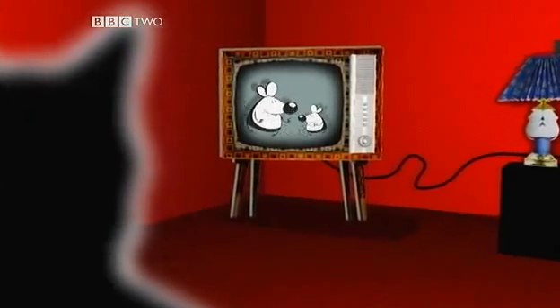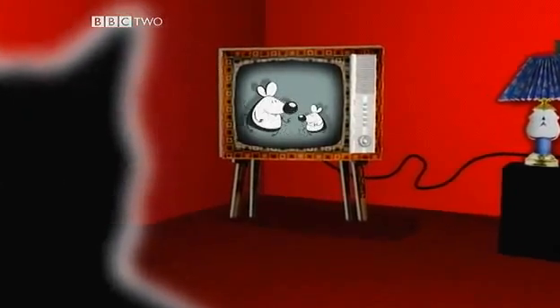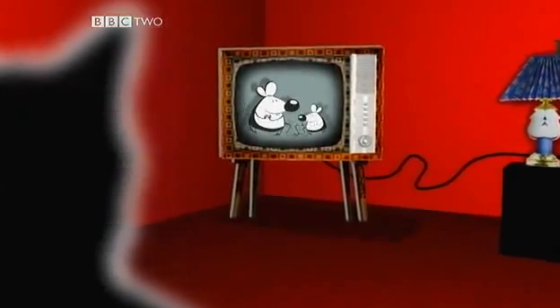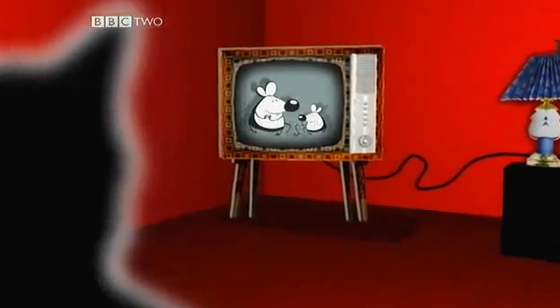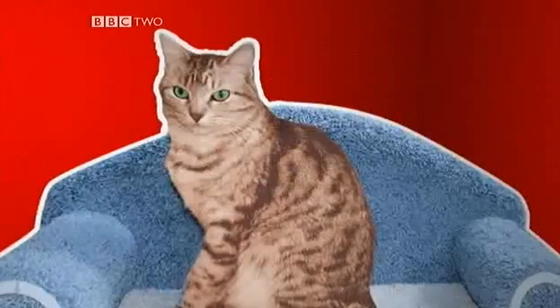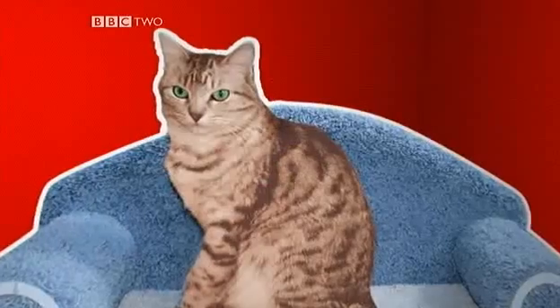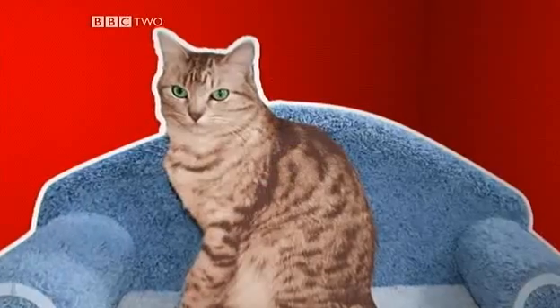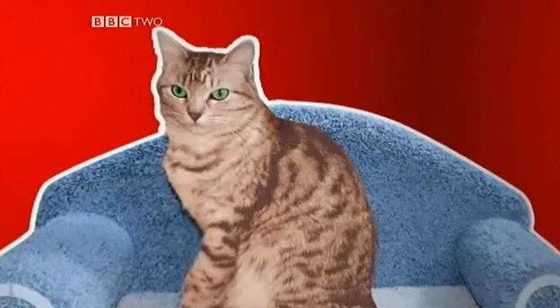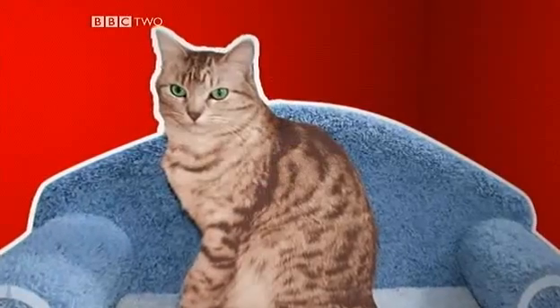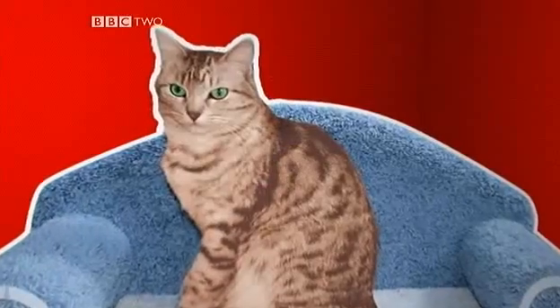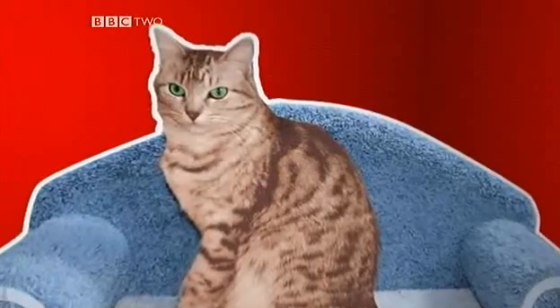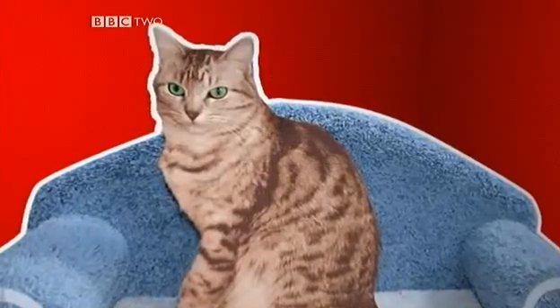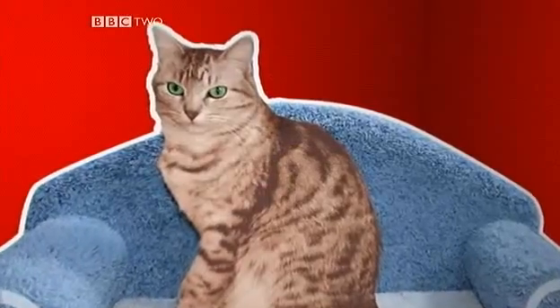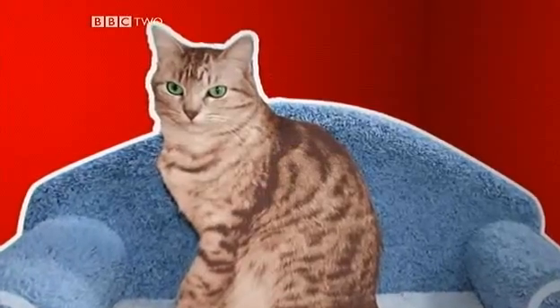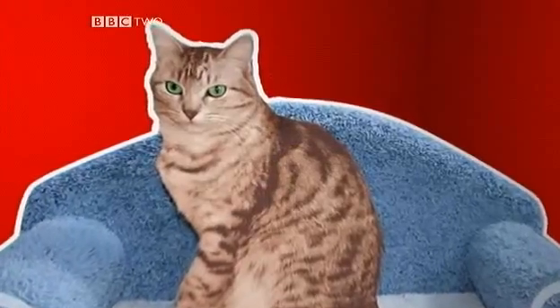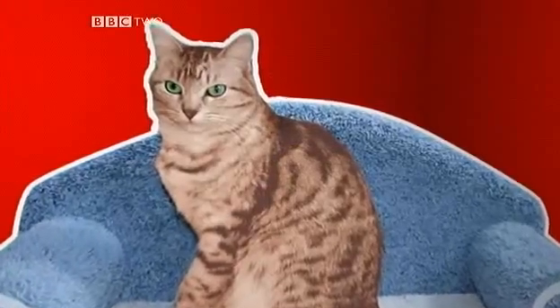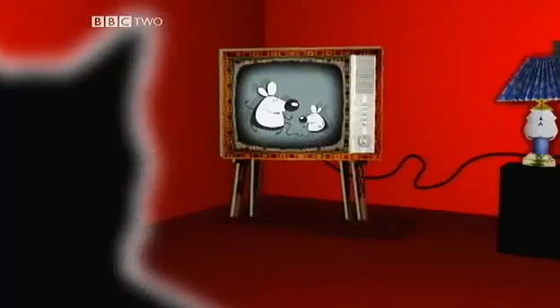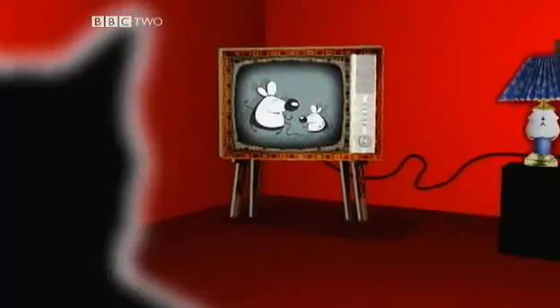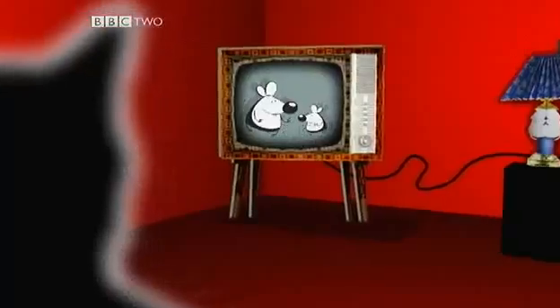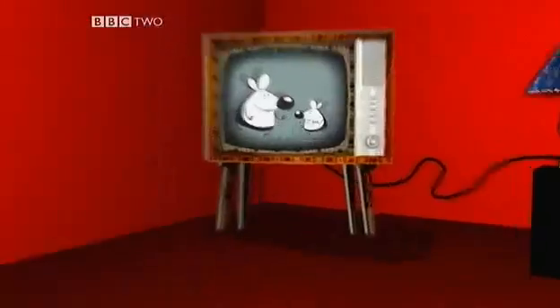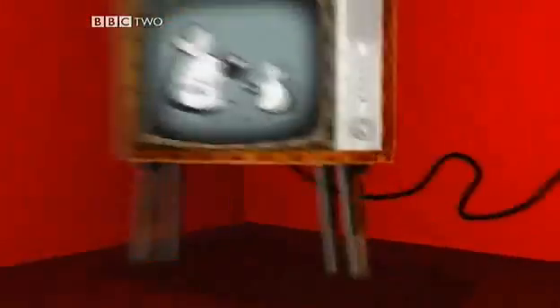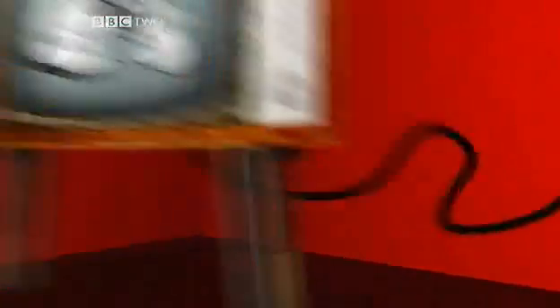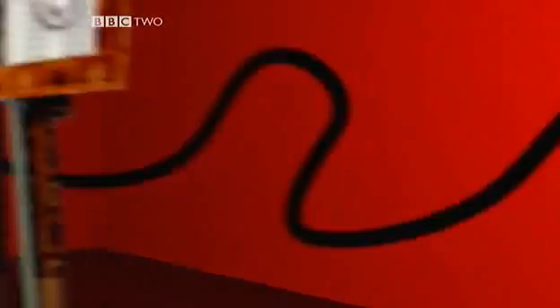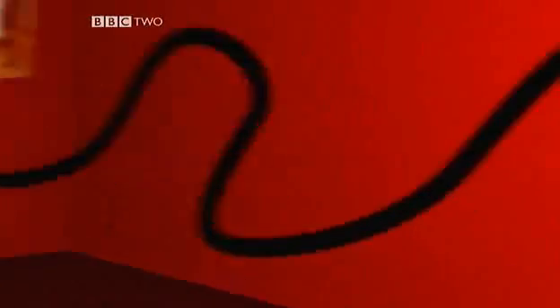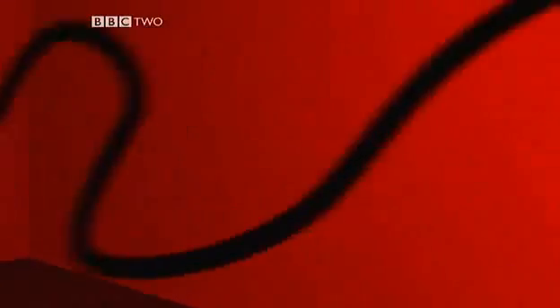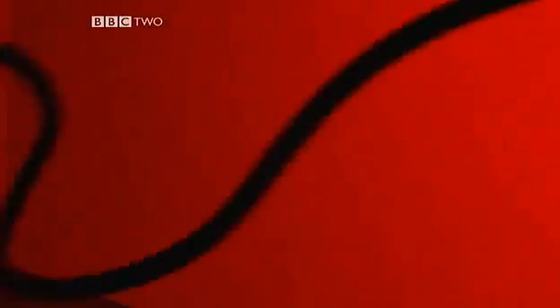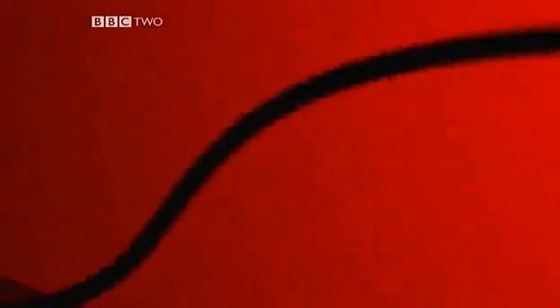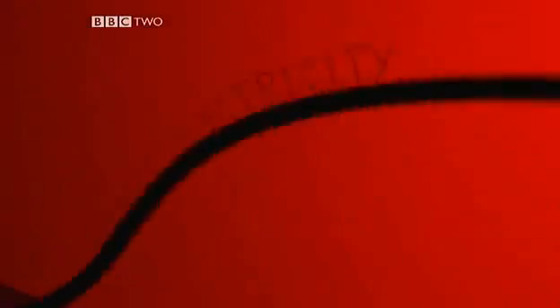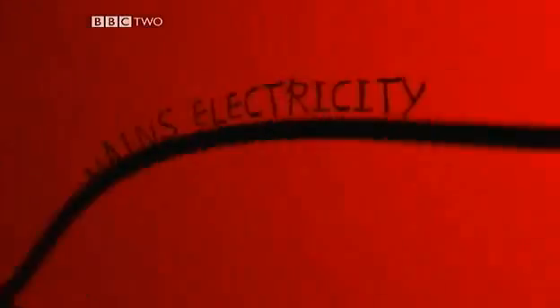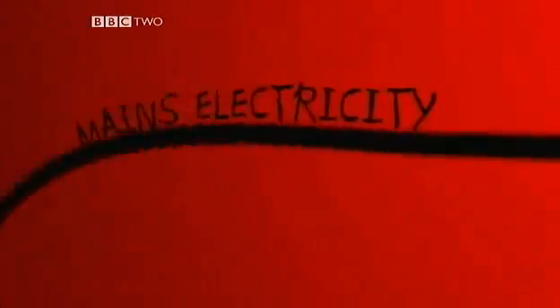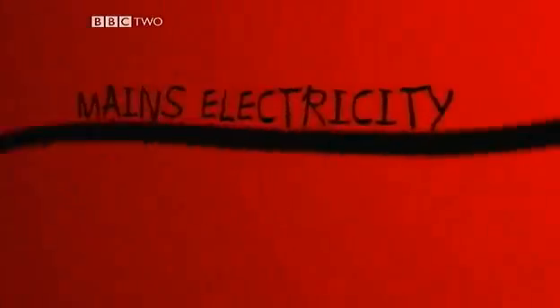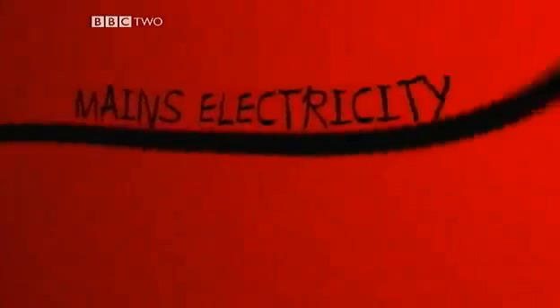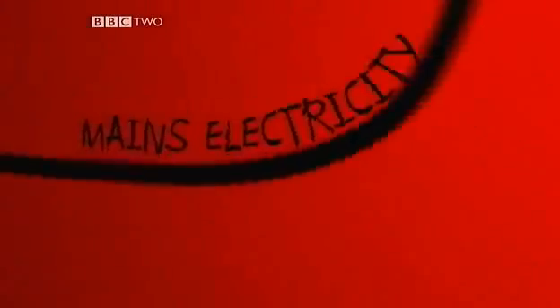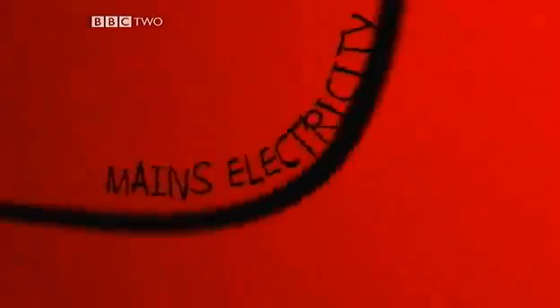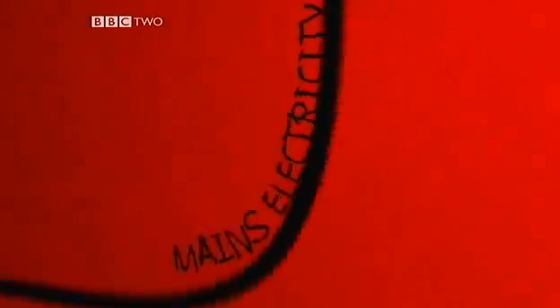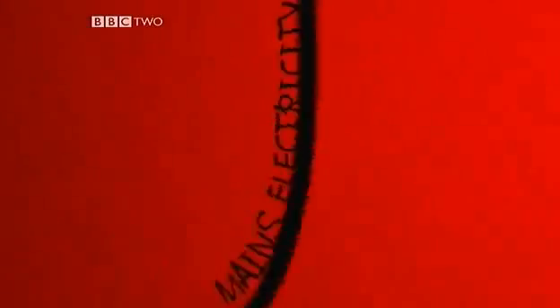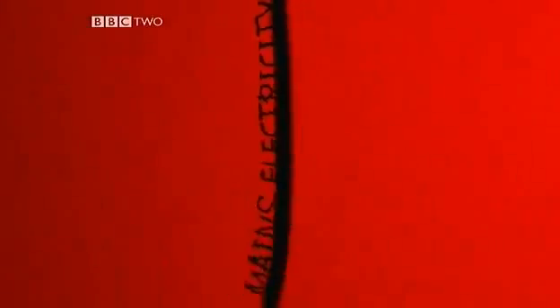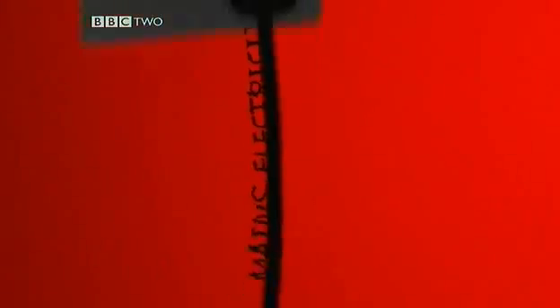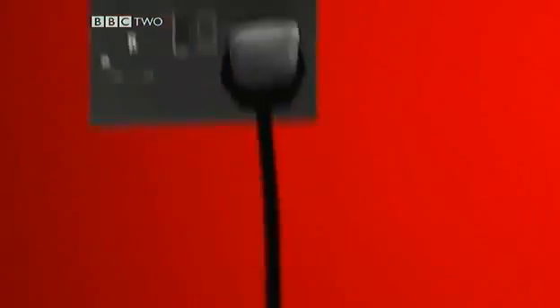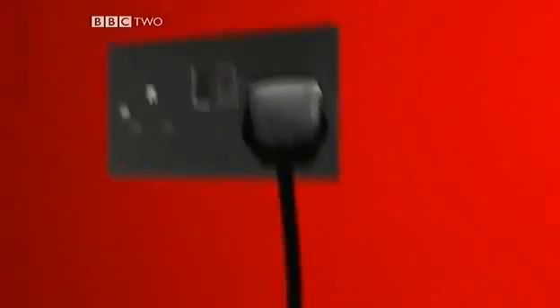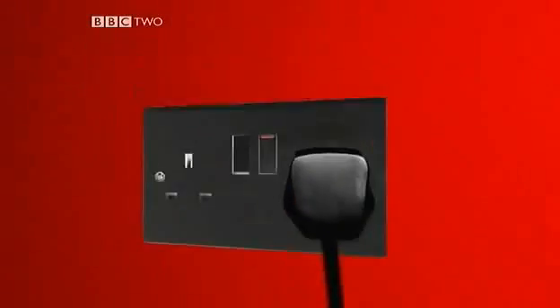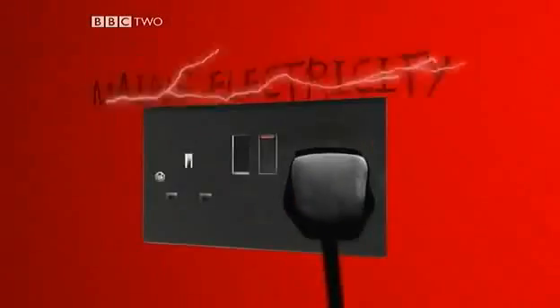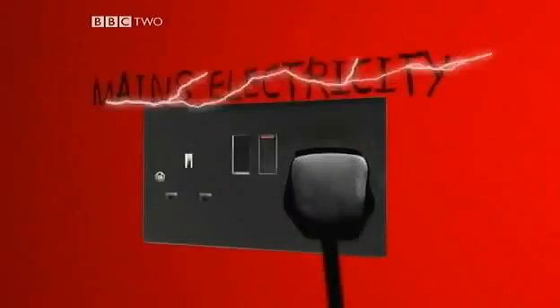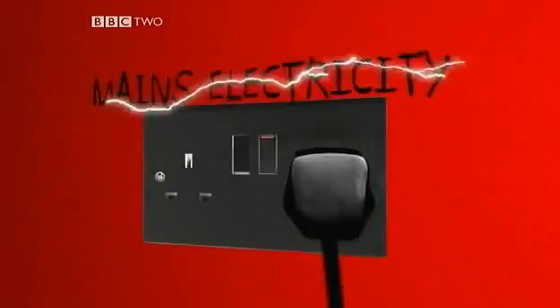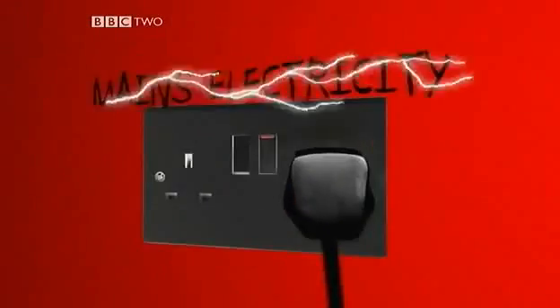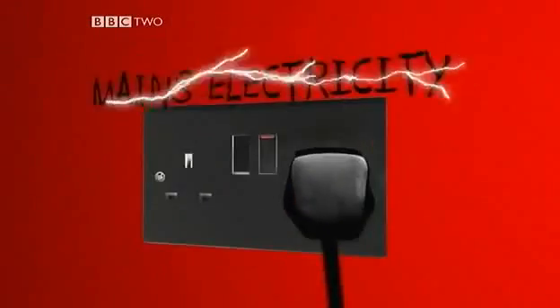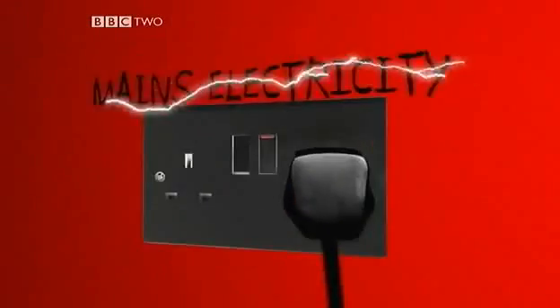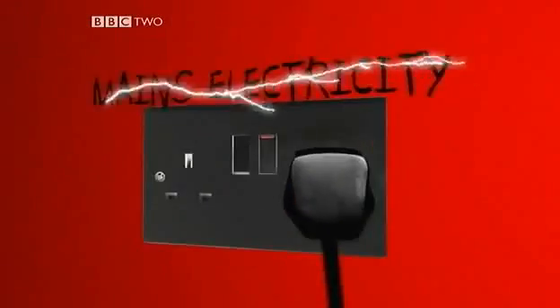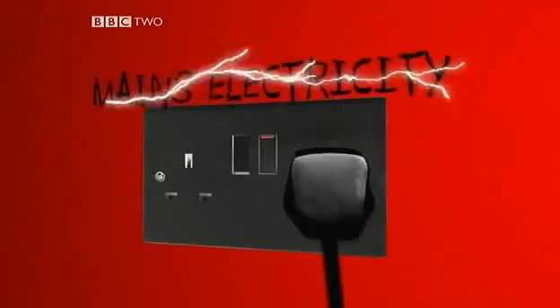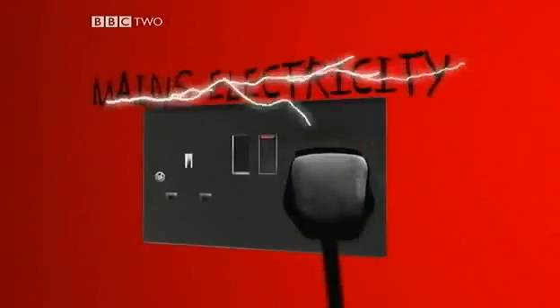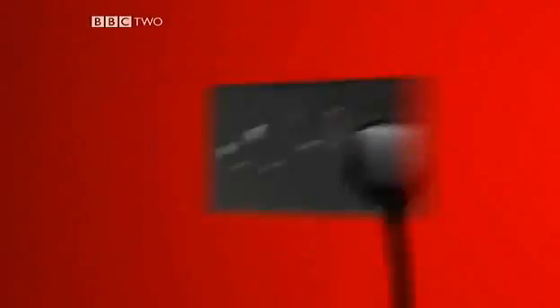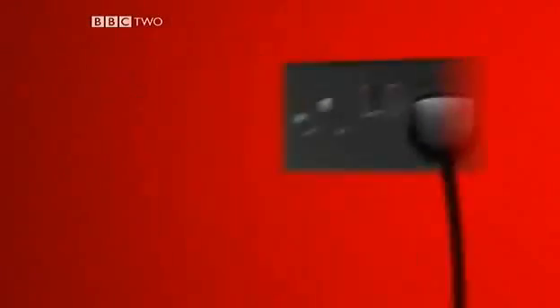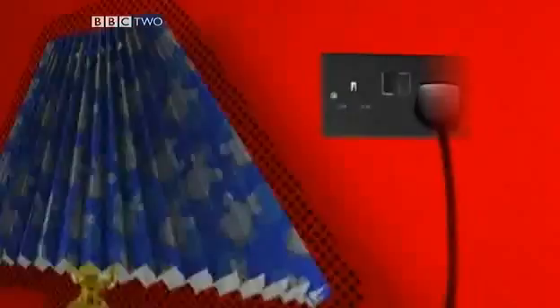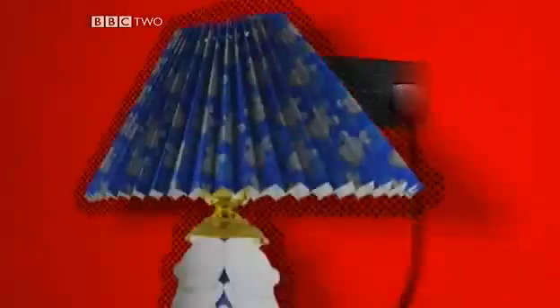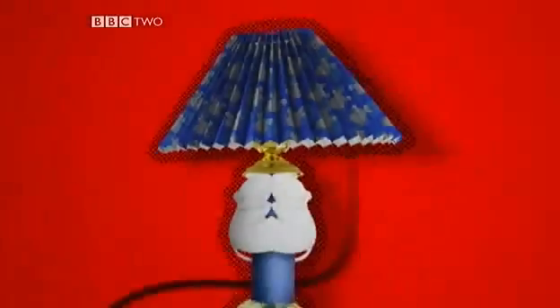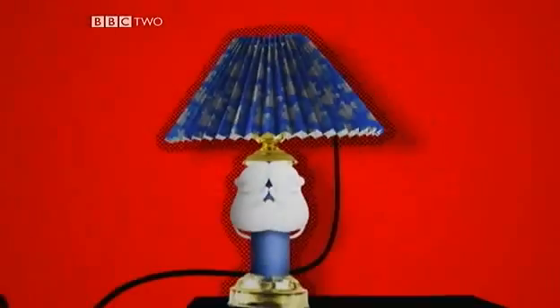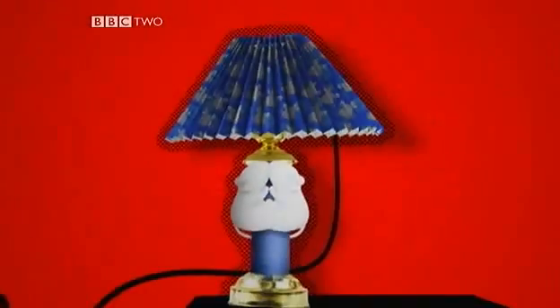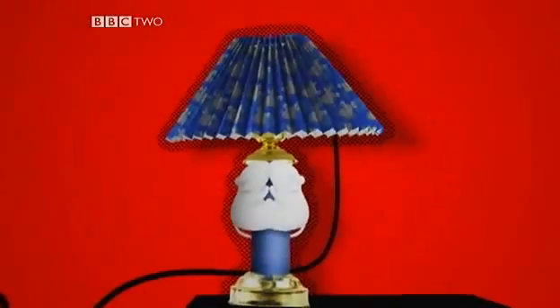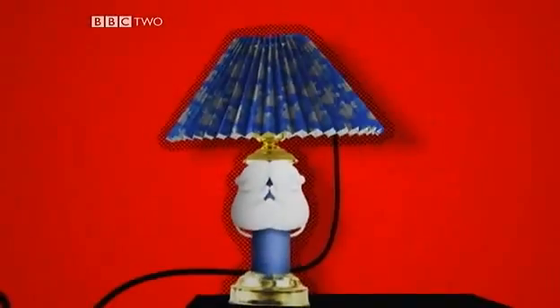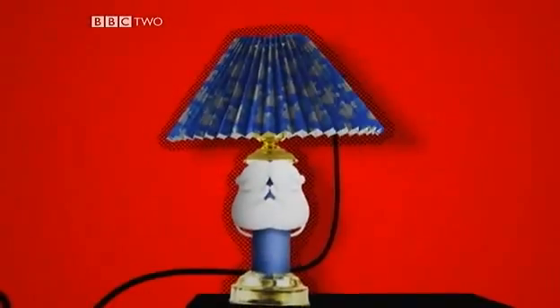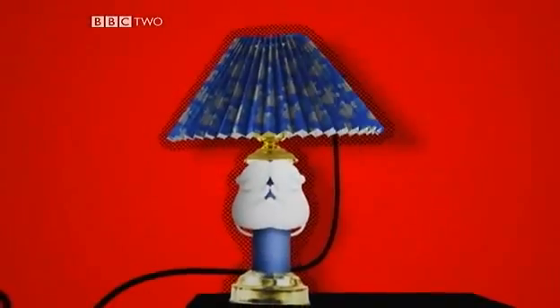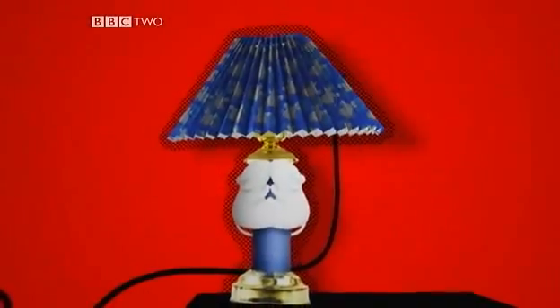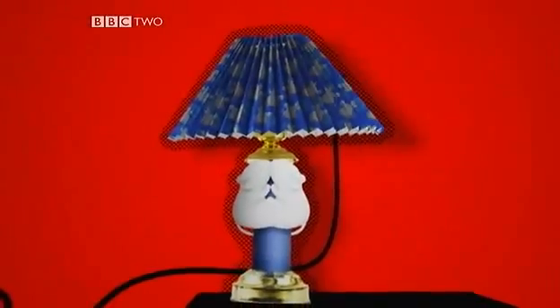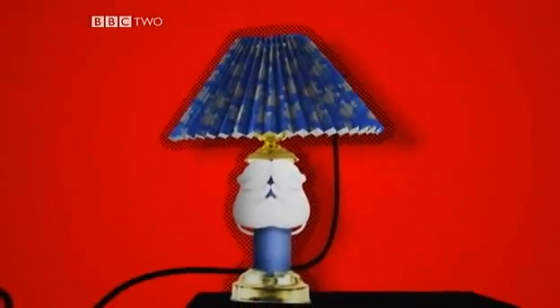Domestic bliss. It wouldn't be the same without mains electricity. Nice lamp.